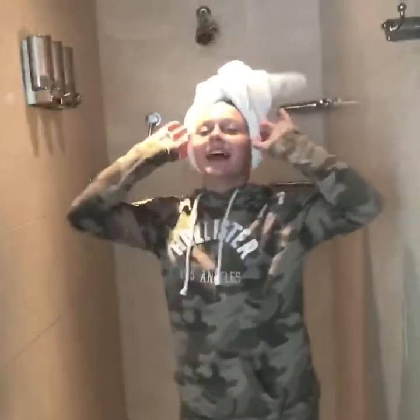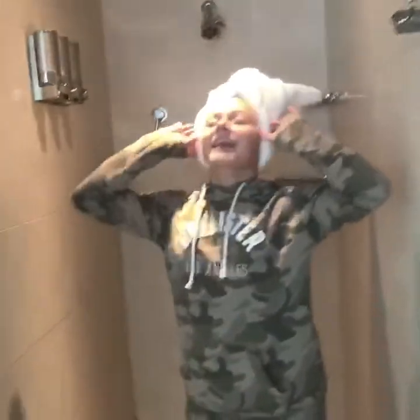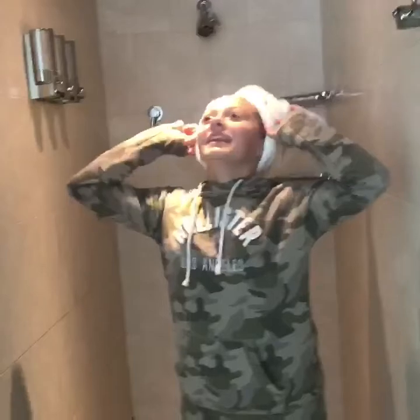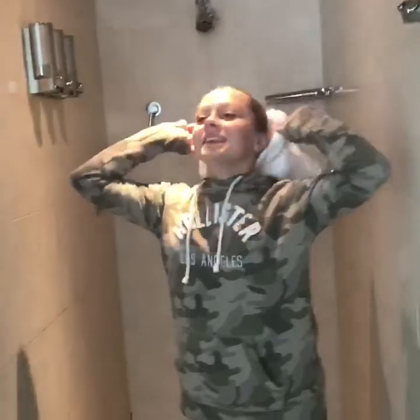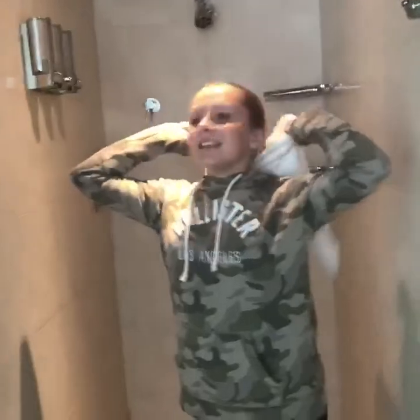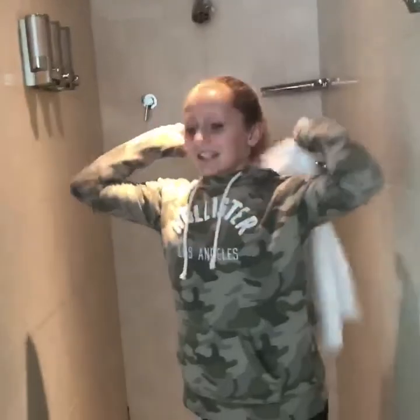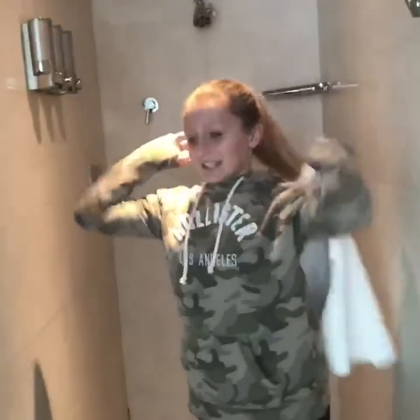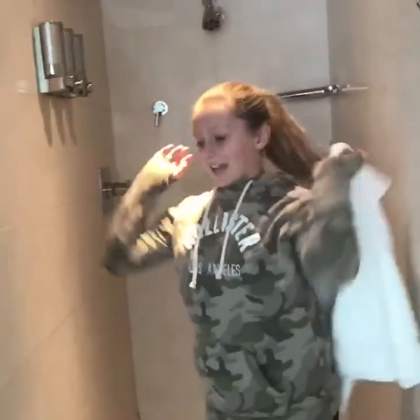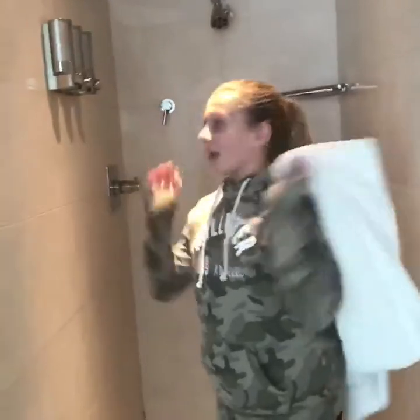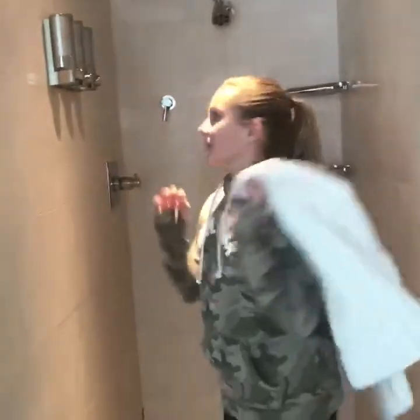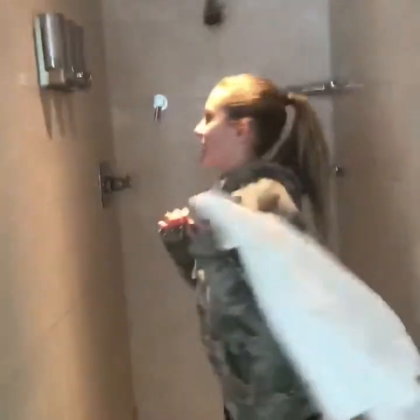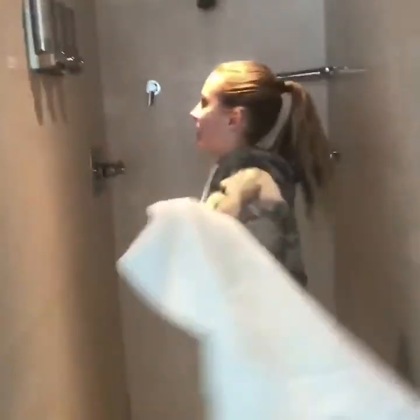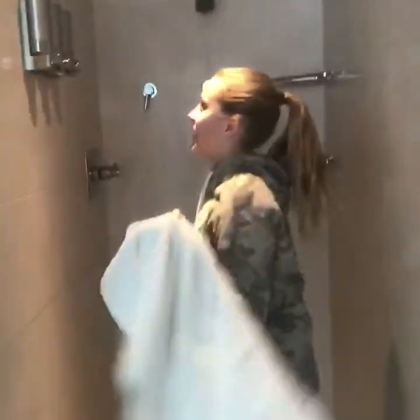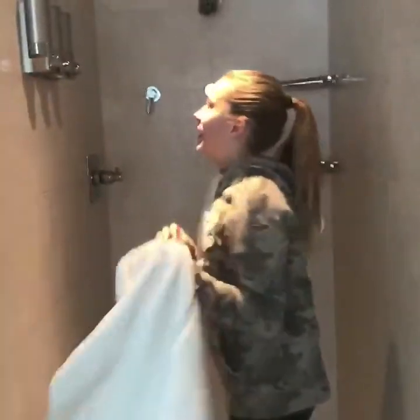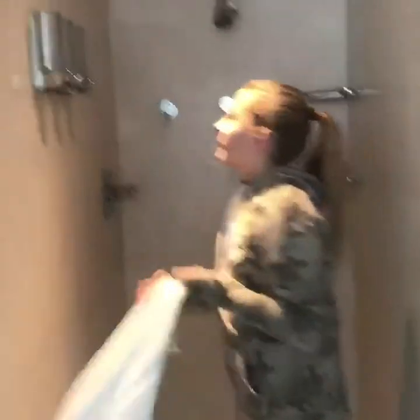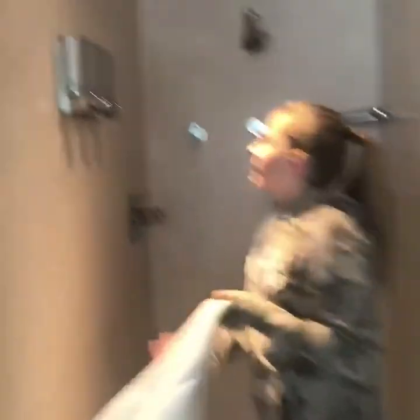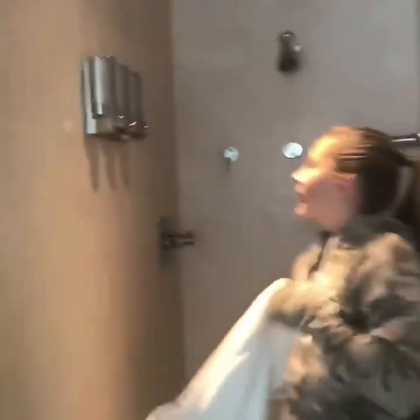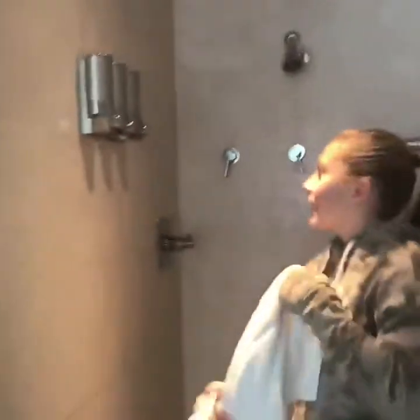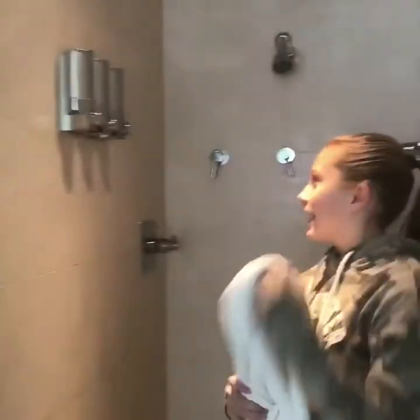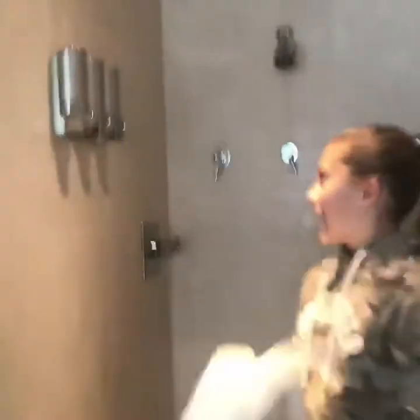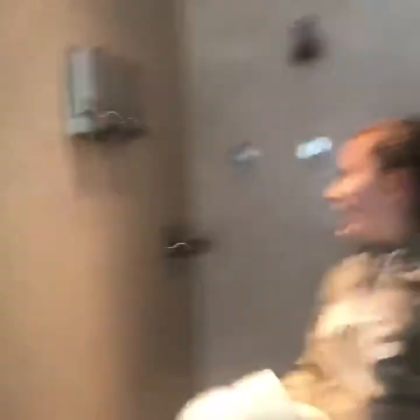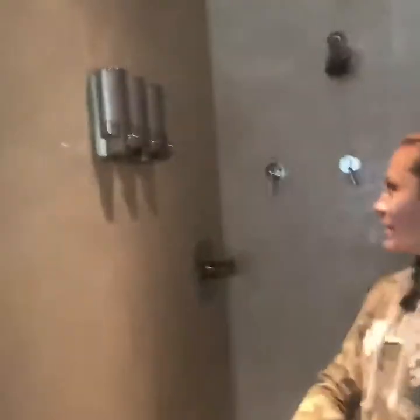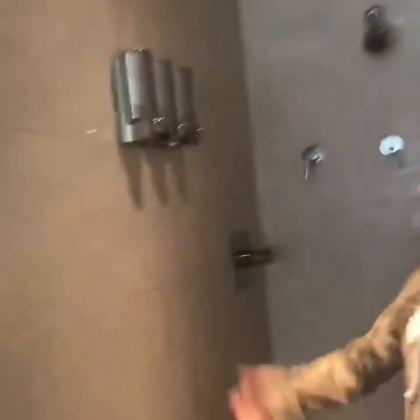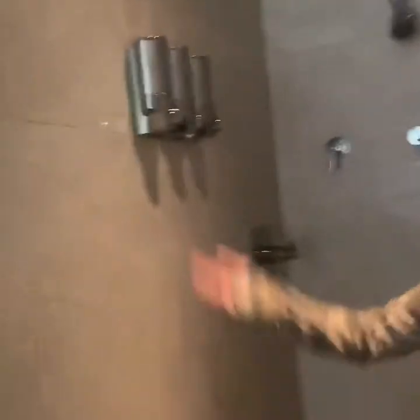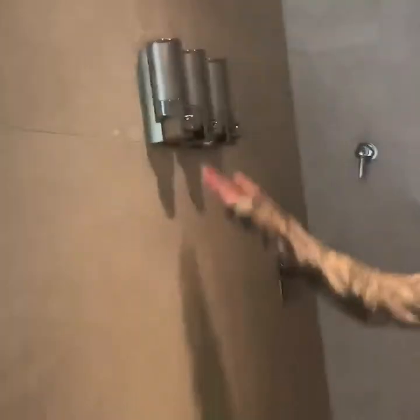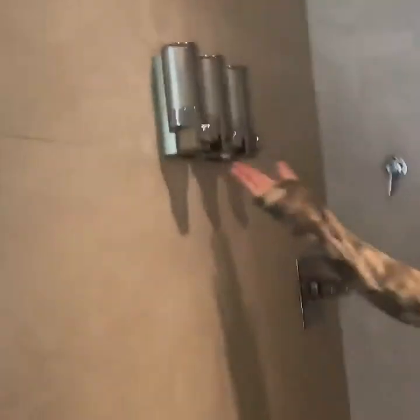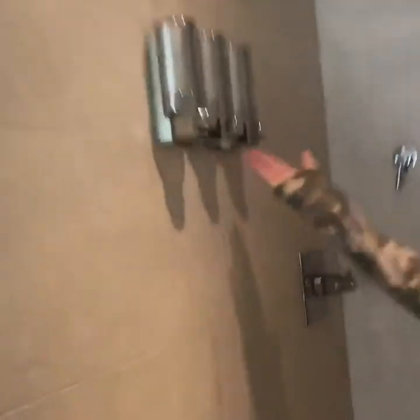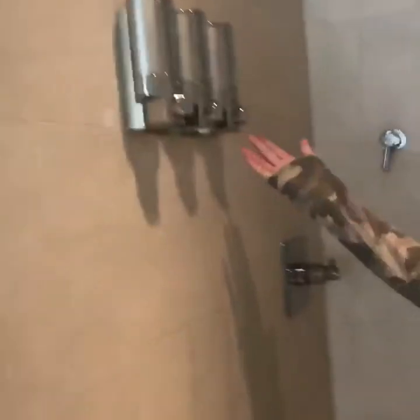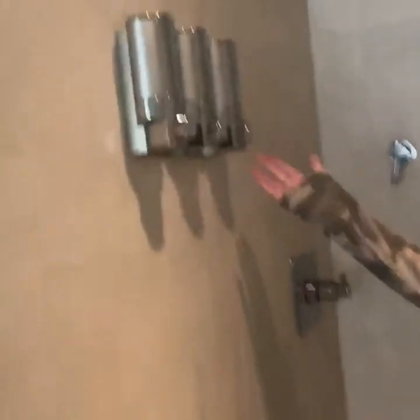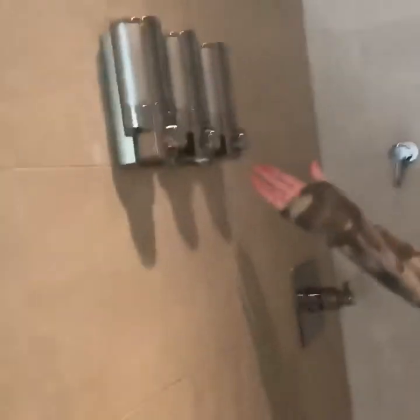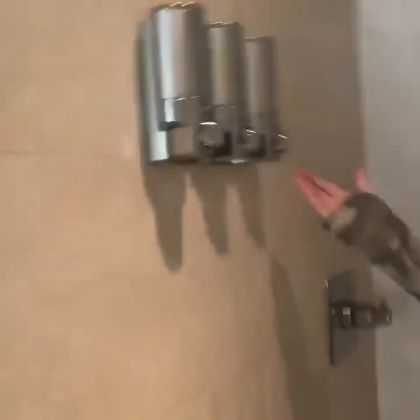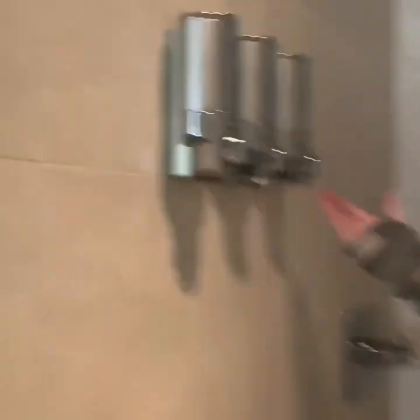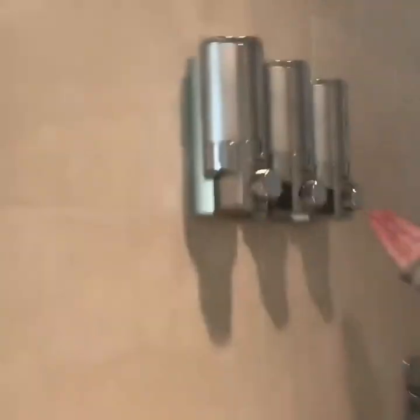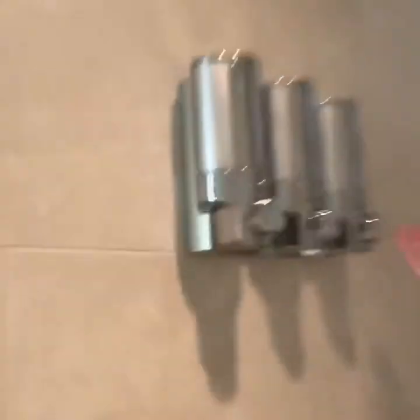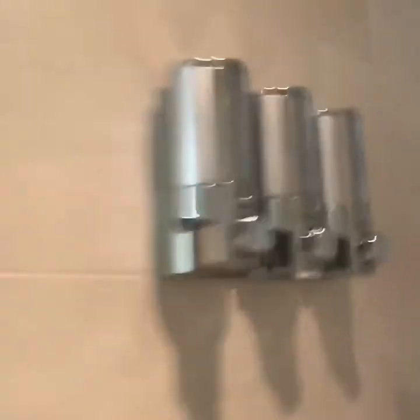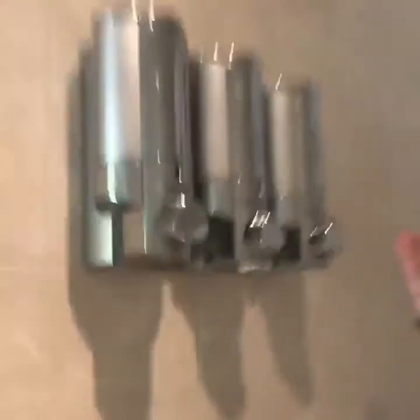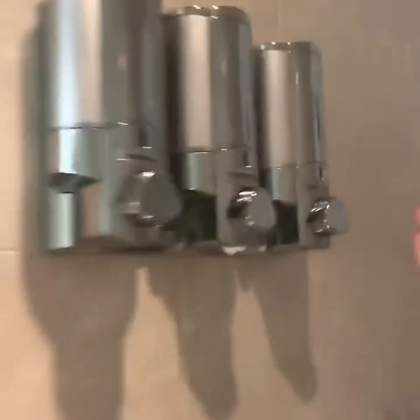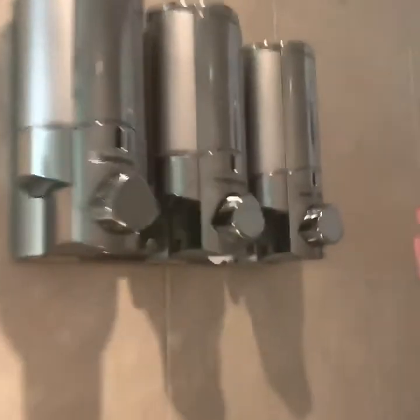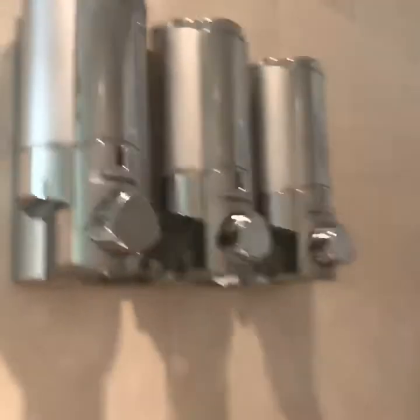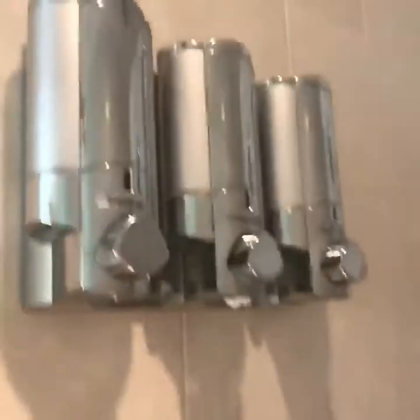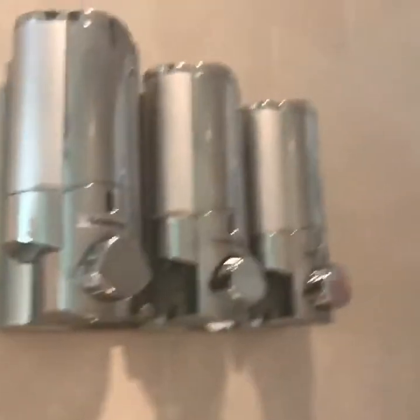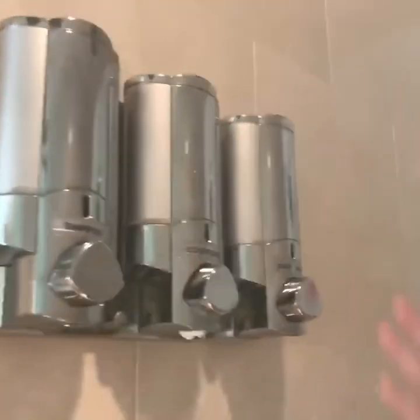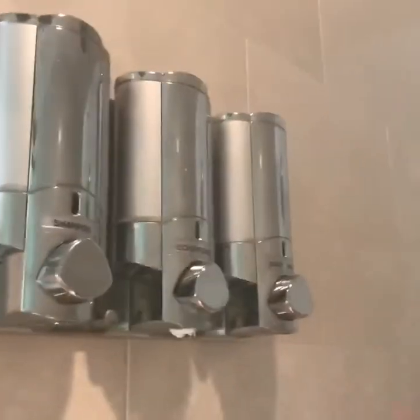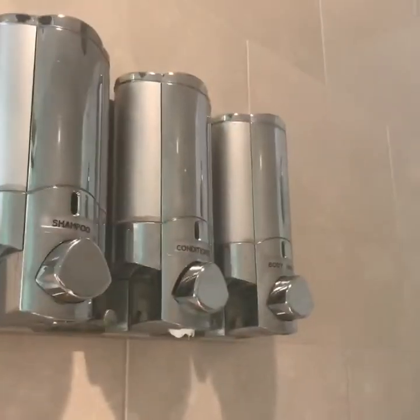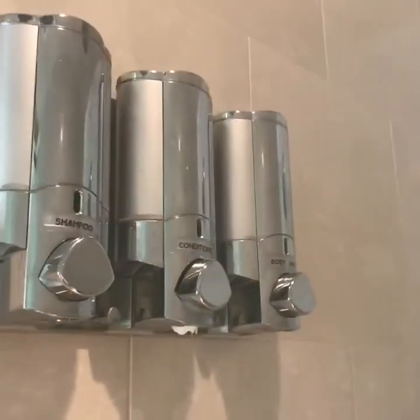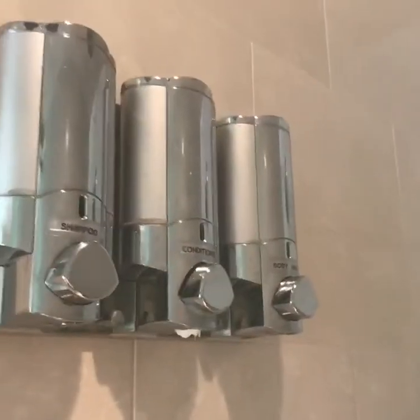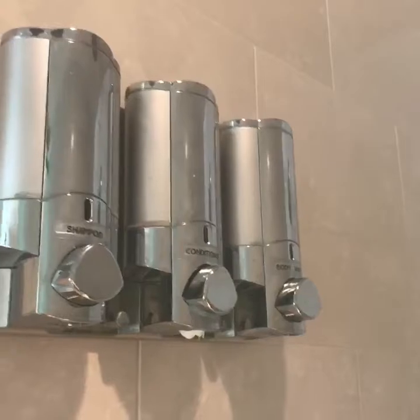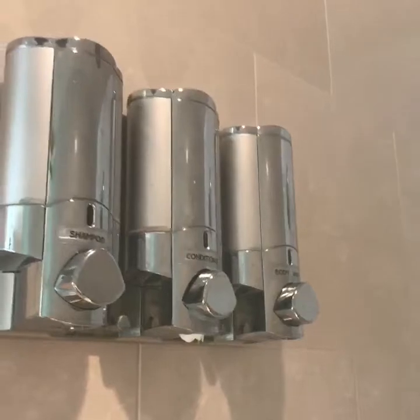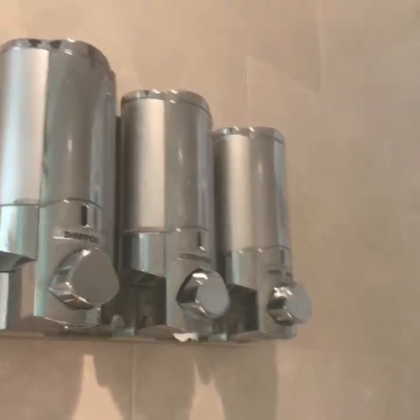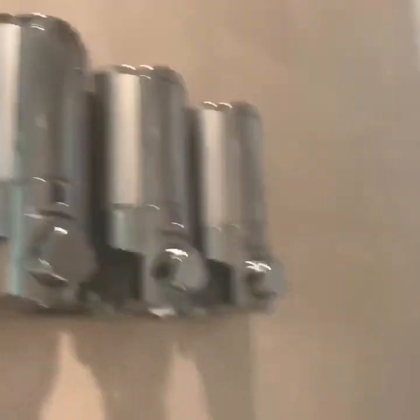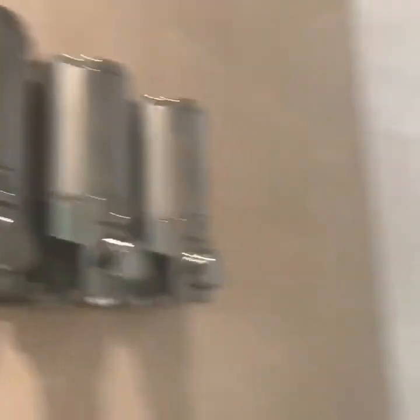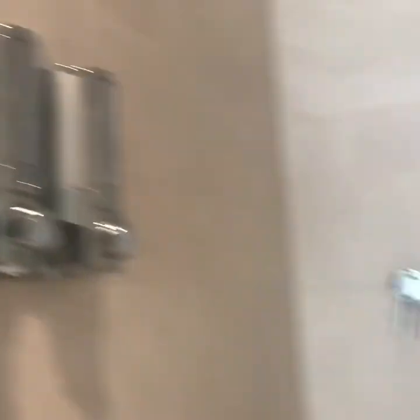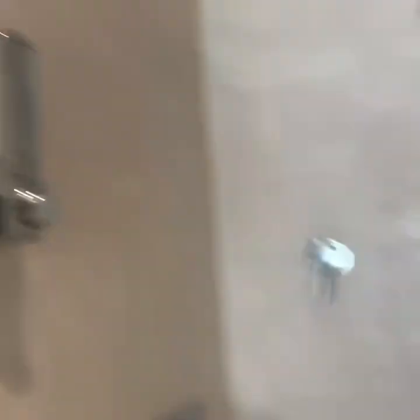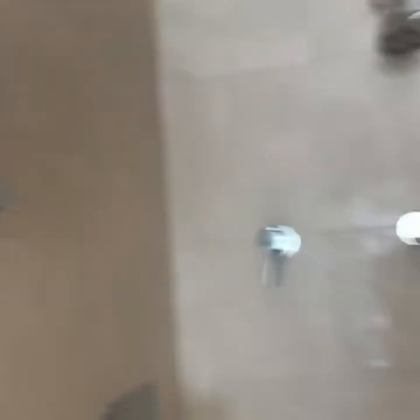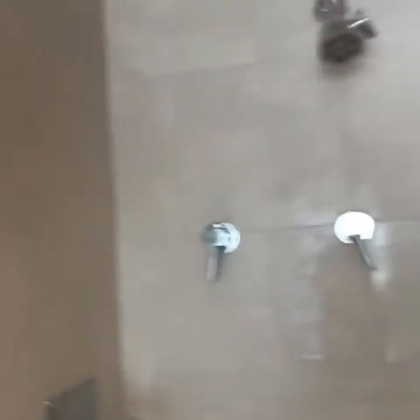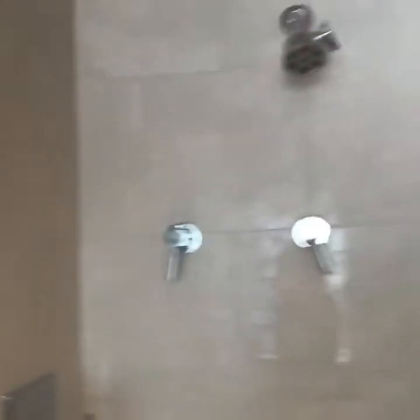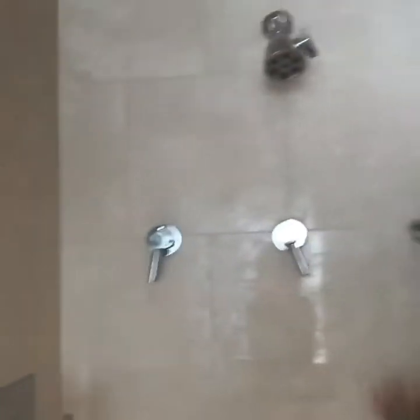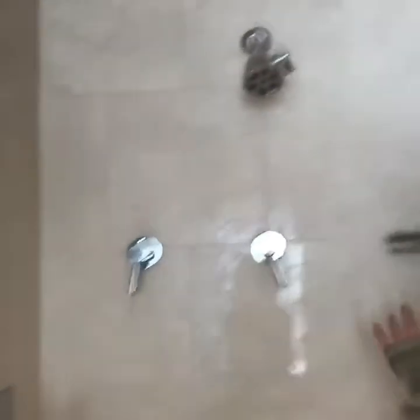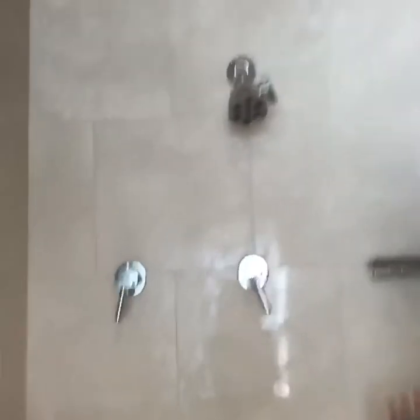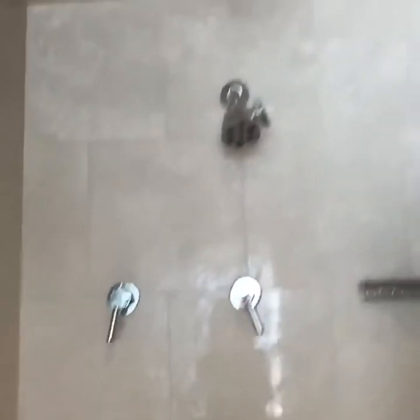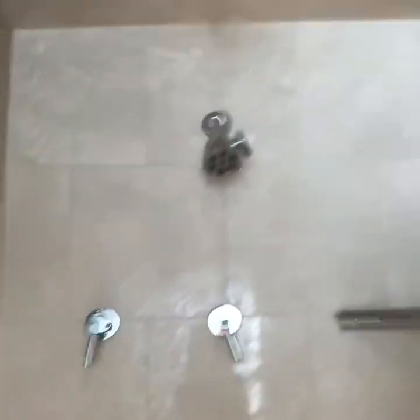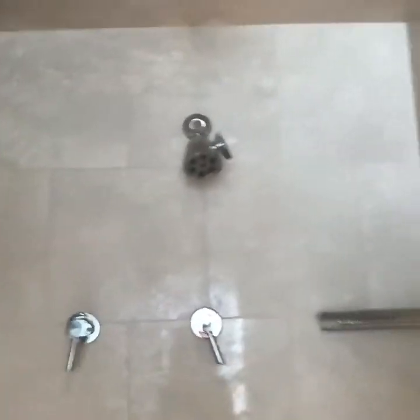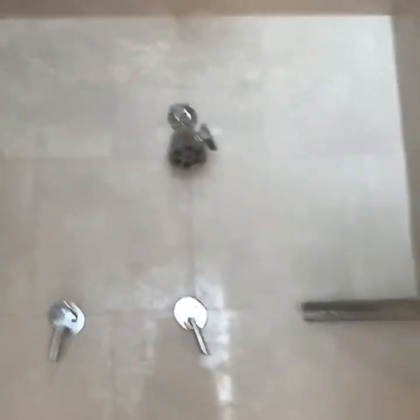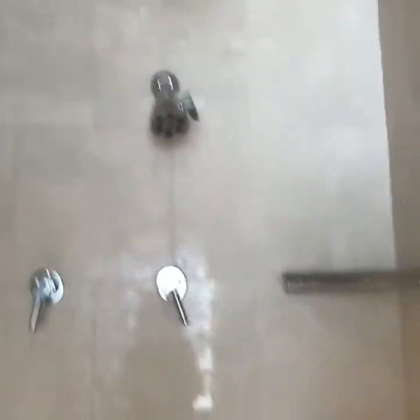This is the shower area. It has shampoo, conditioner, and body wash right here. It's simple to use. And the showers are here.